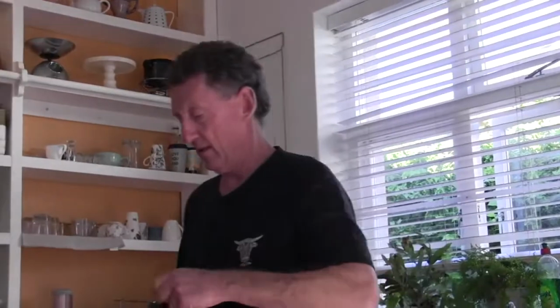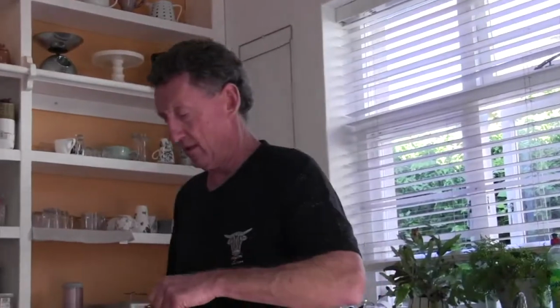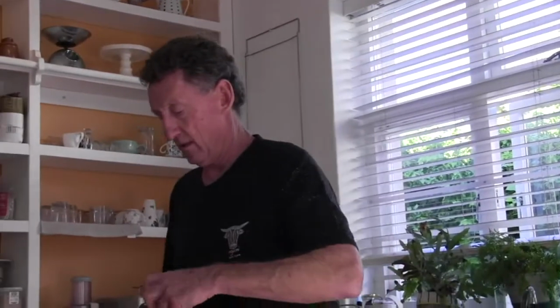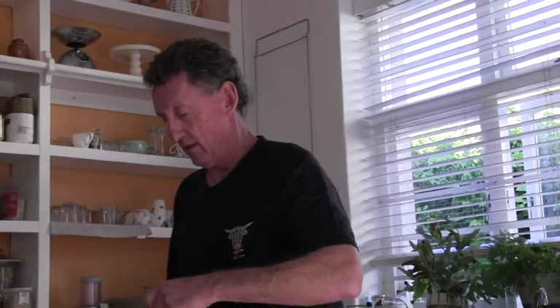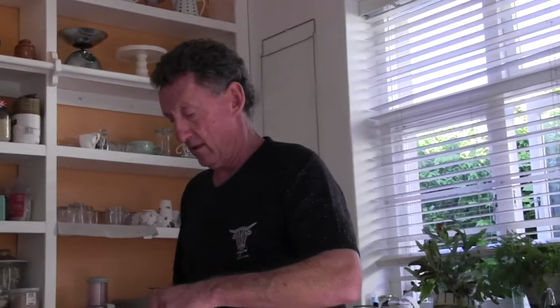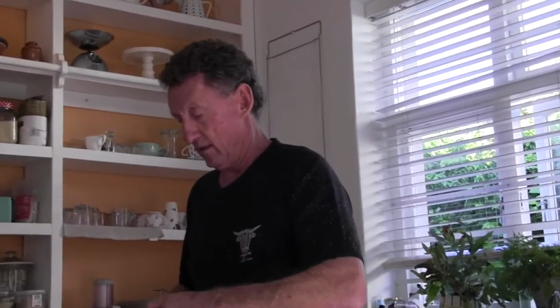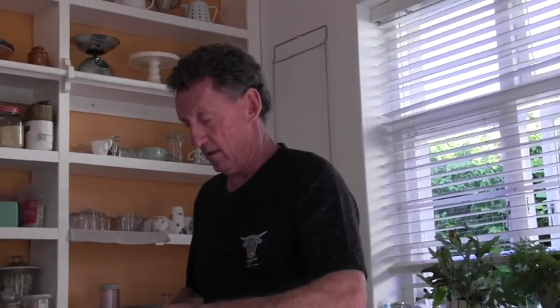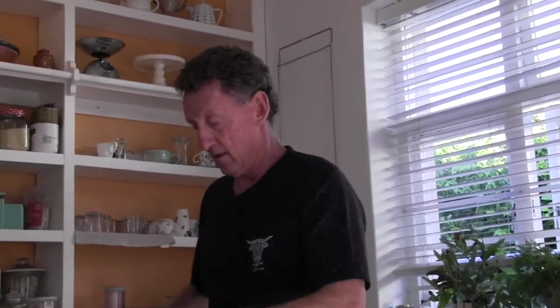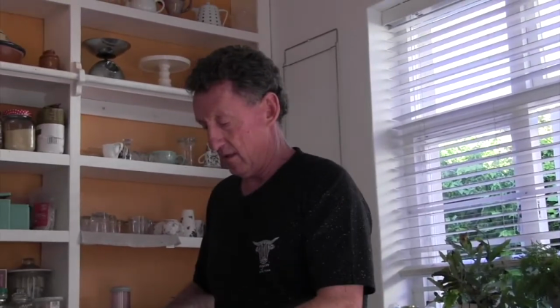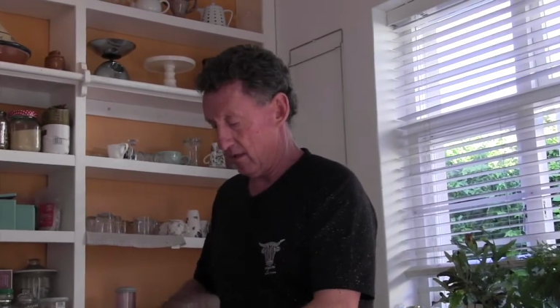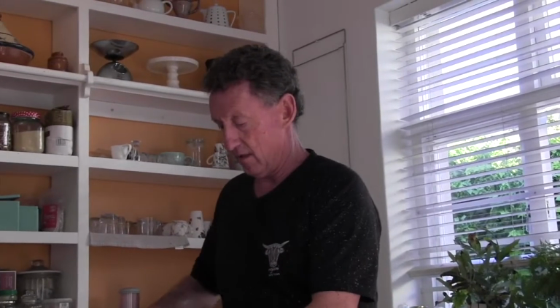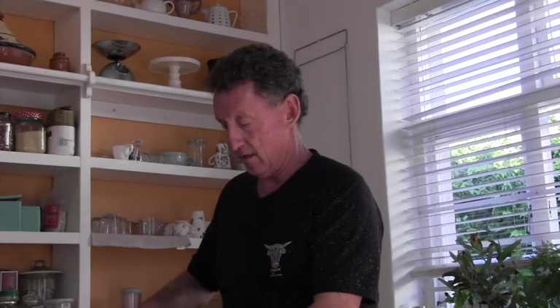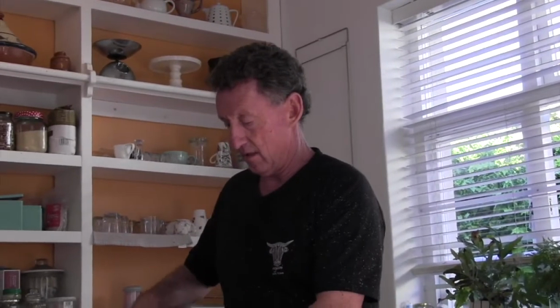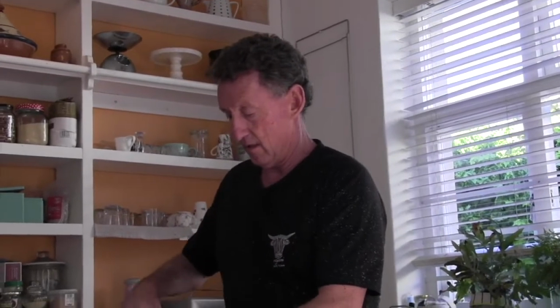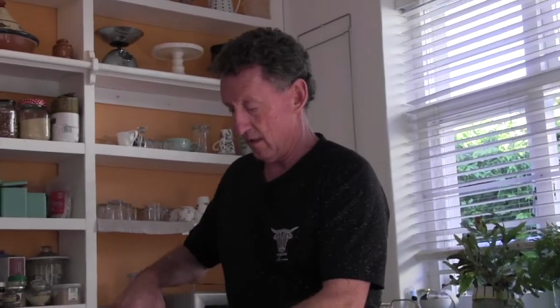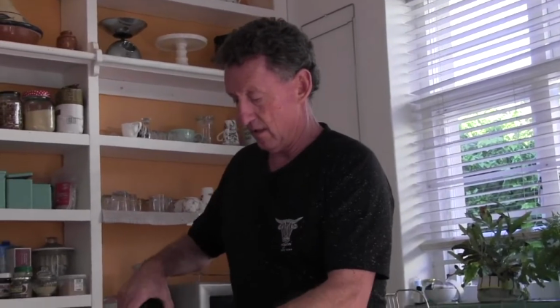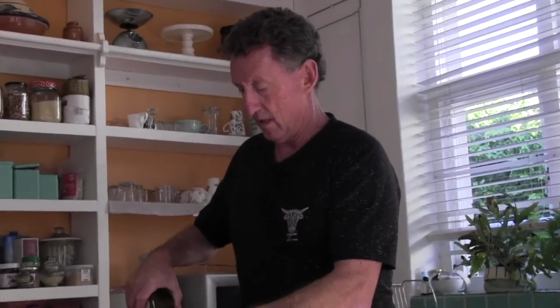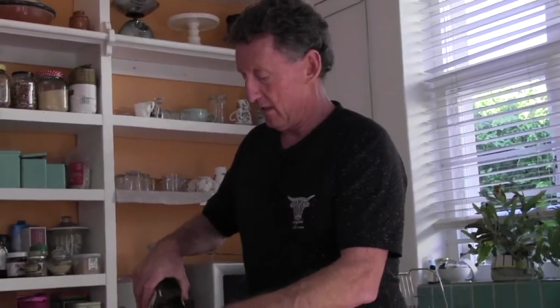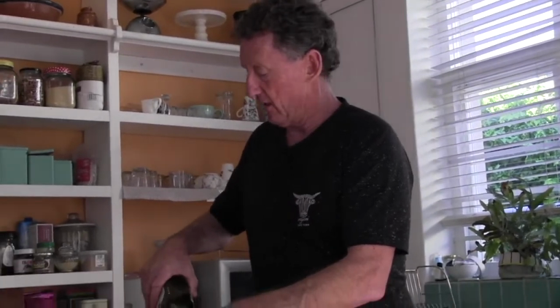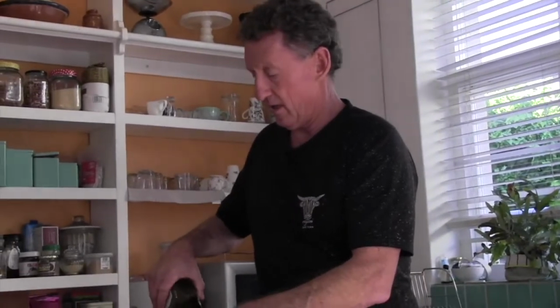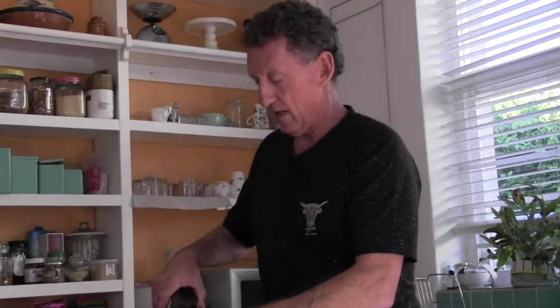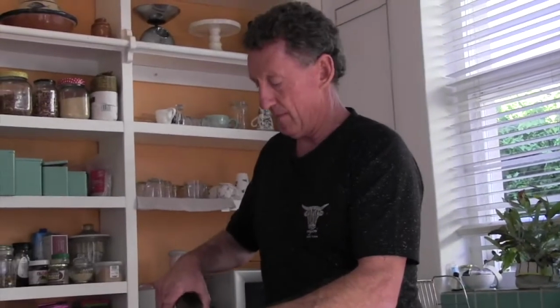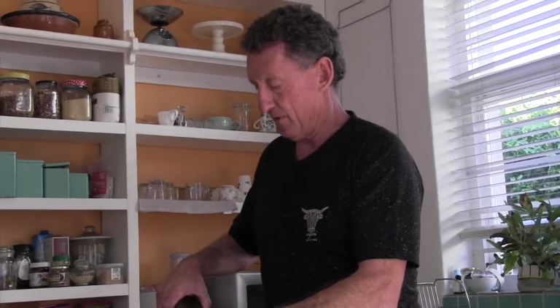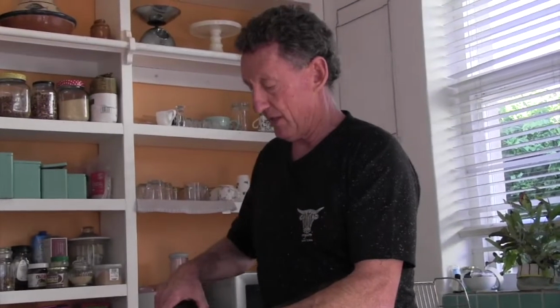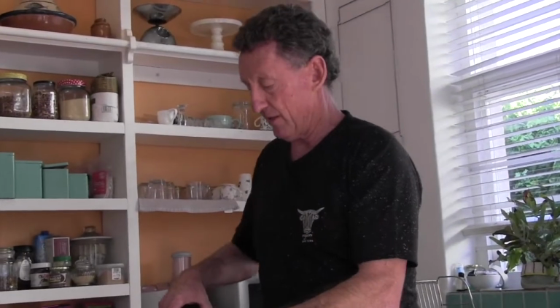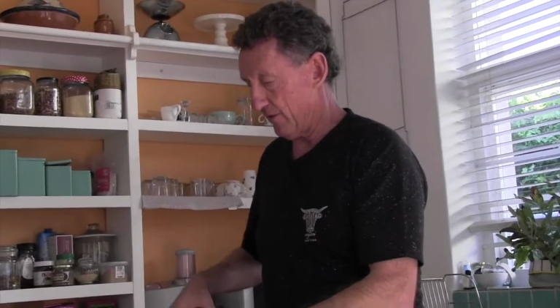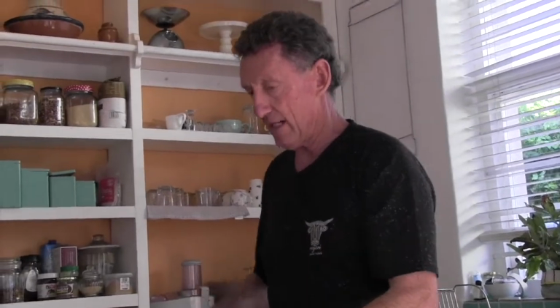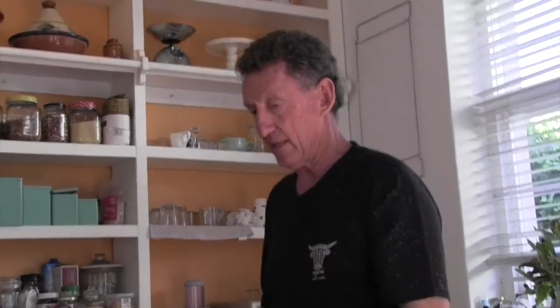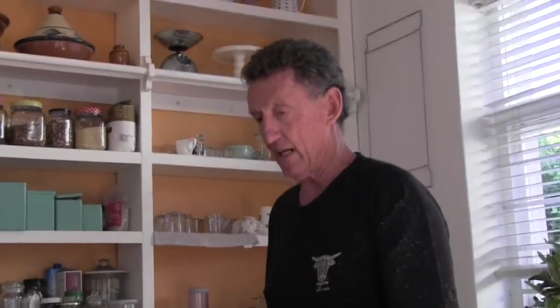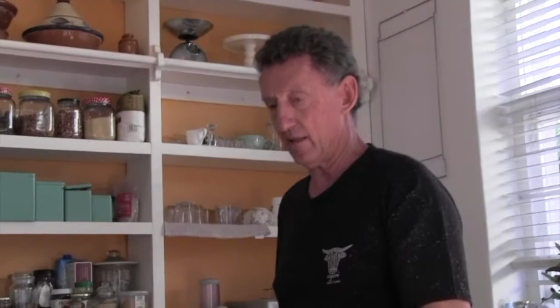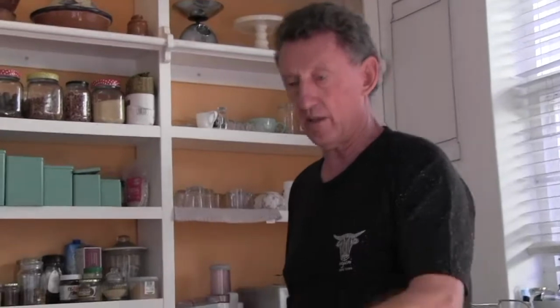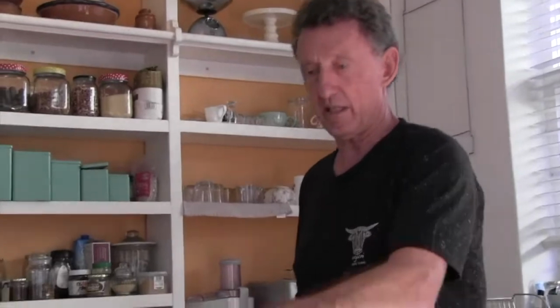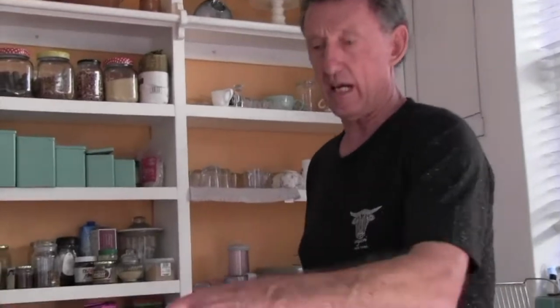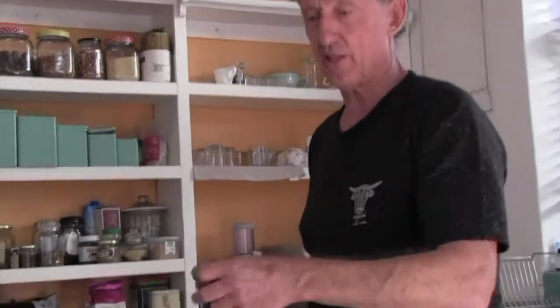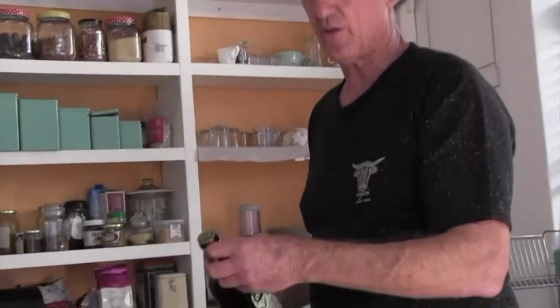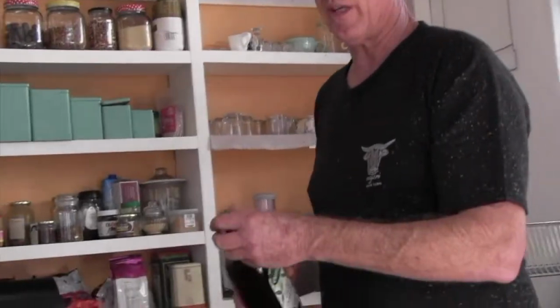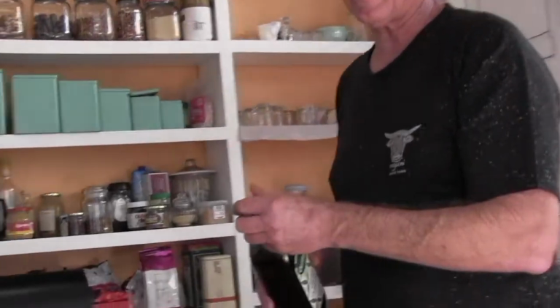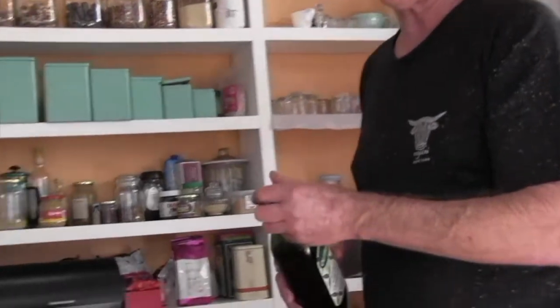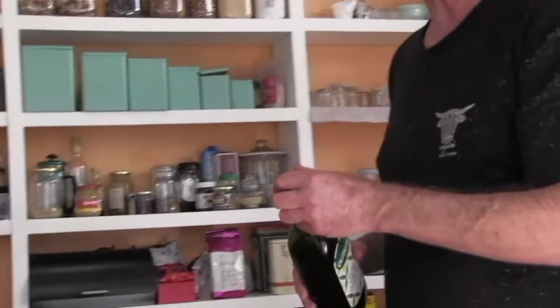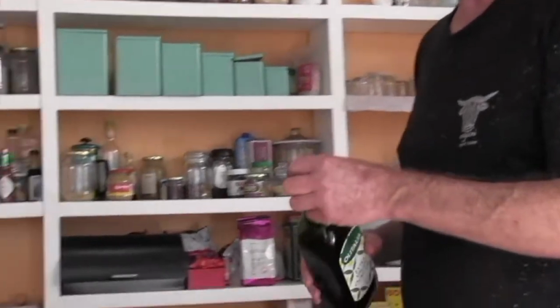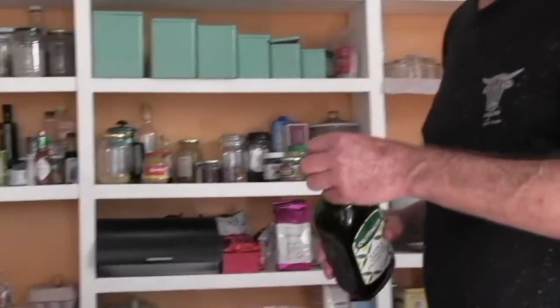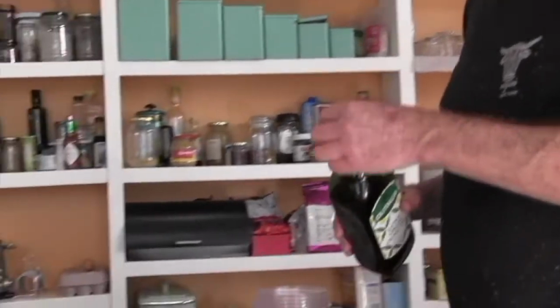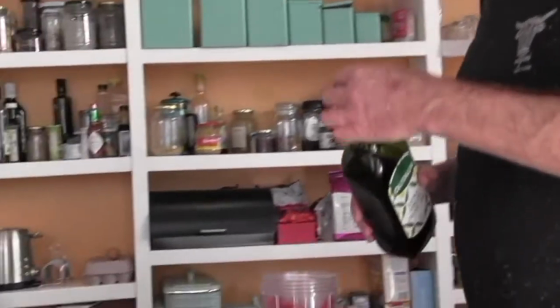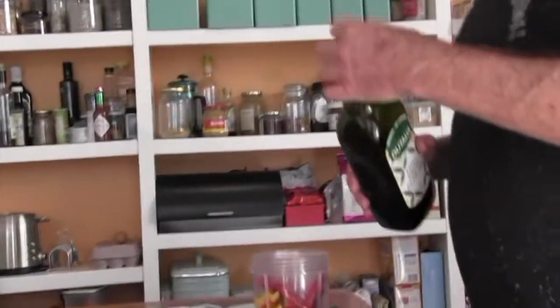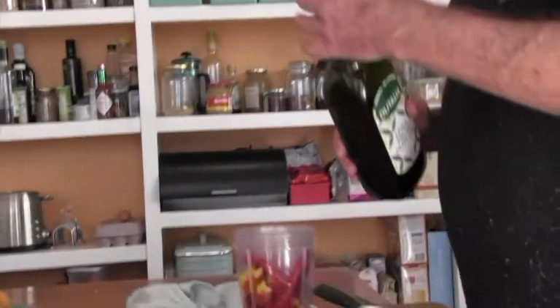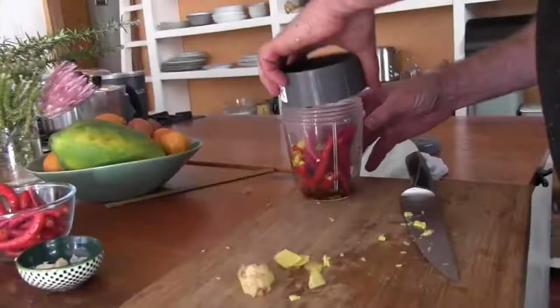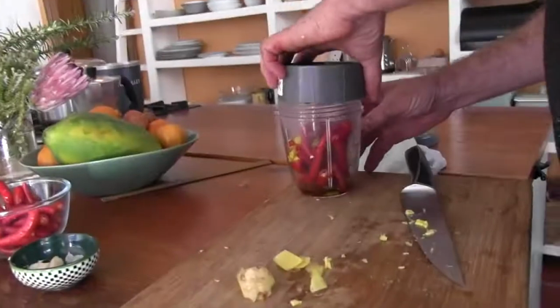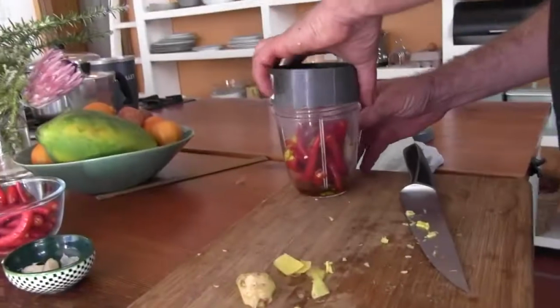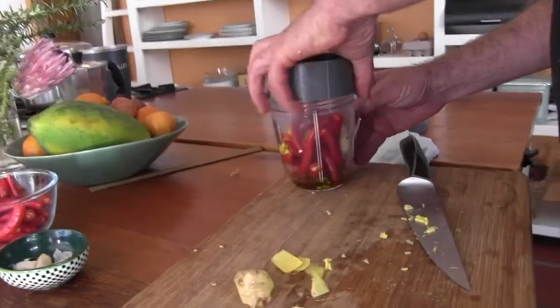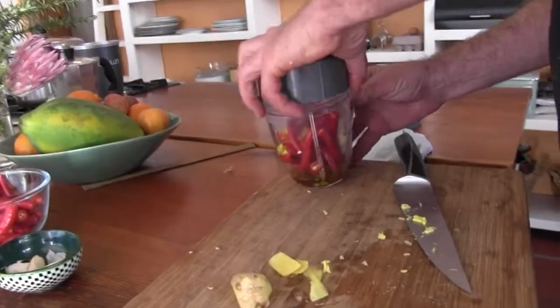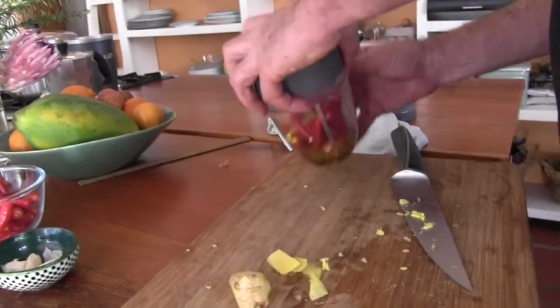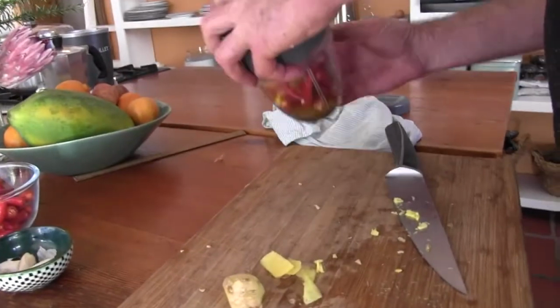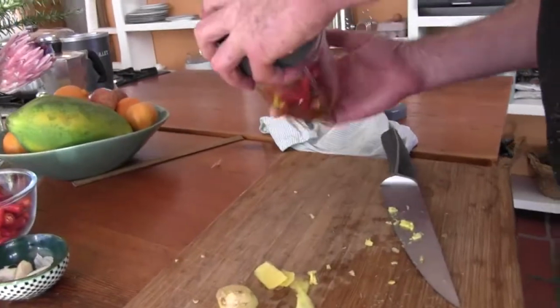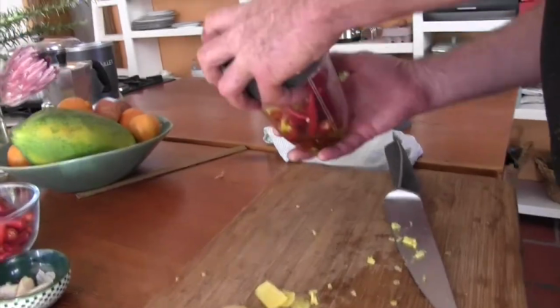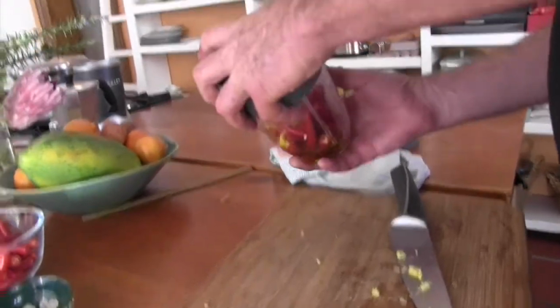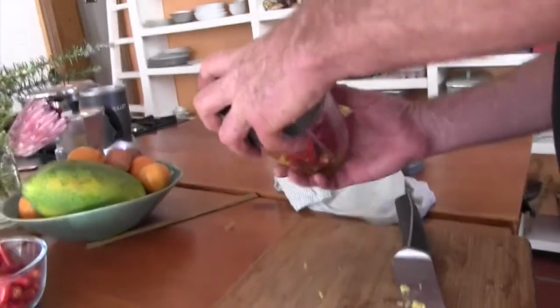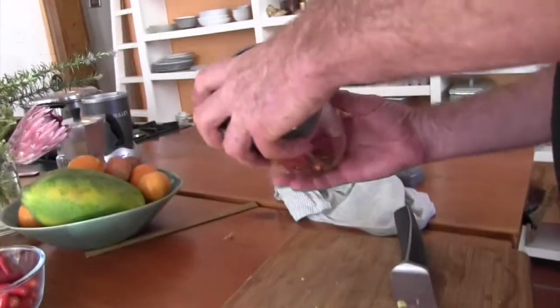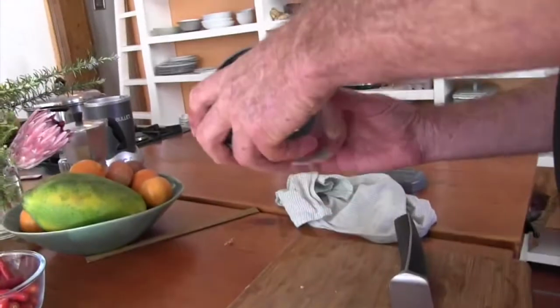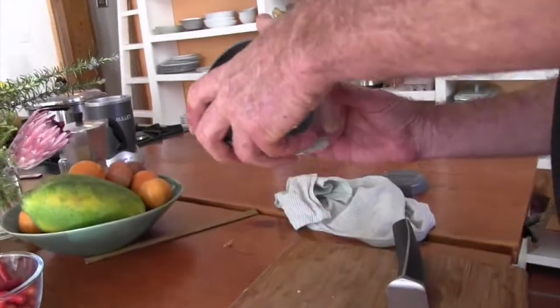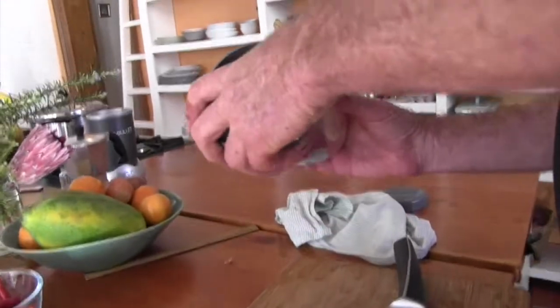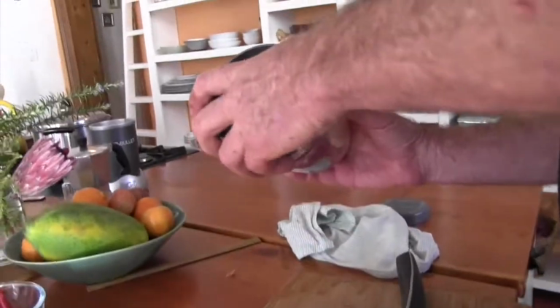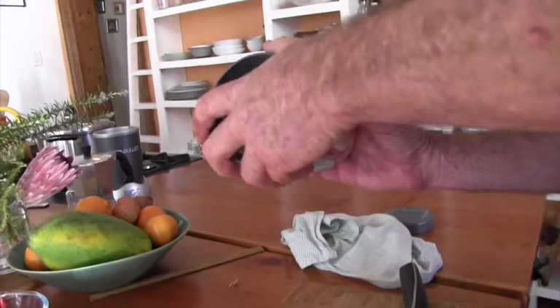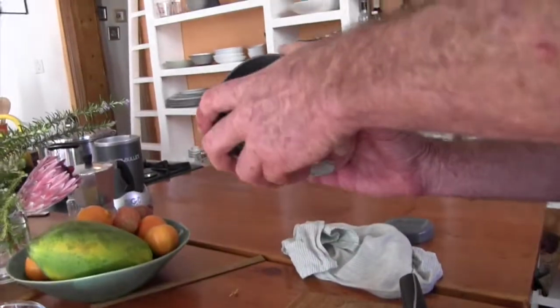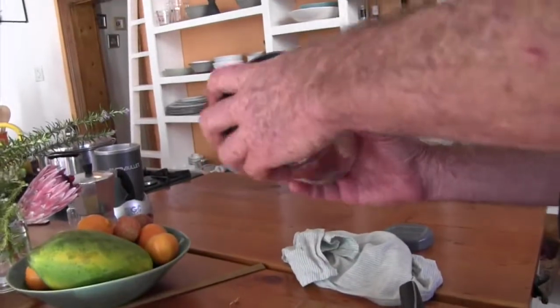Do you put the achaar in there at the same time? No, I put that right at the end because the achaar is already cut up nicely. Is this a Nutribullet?